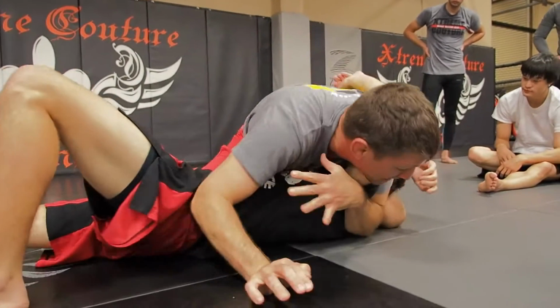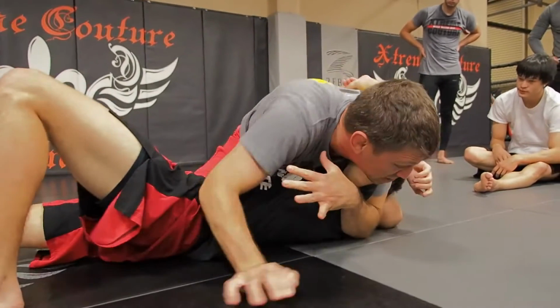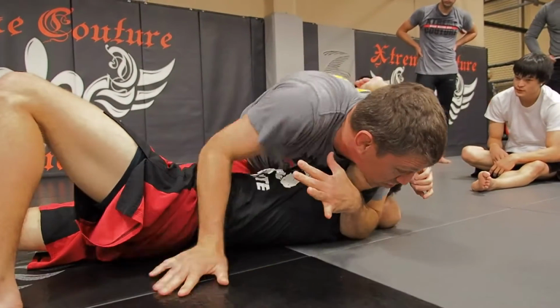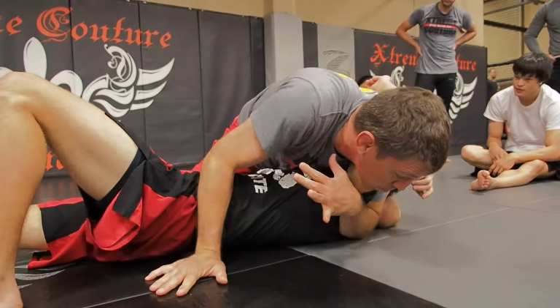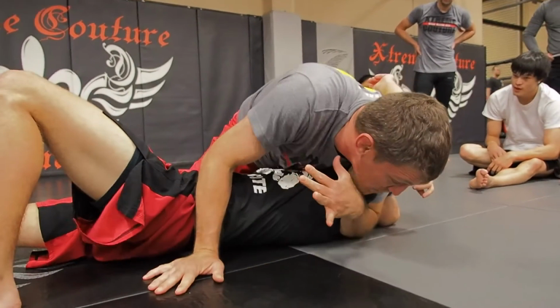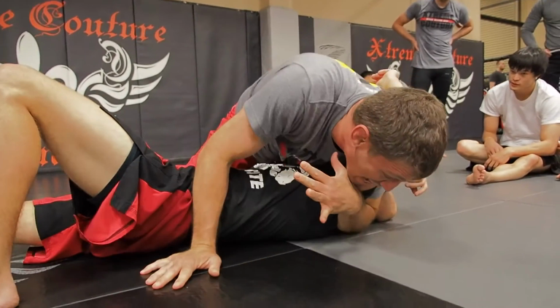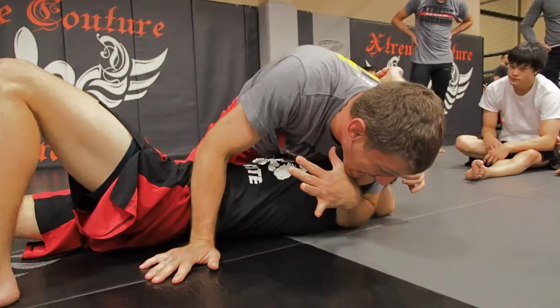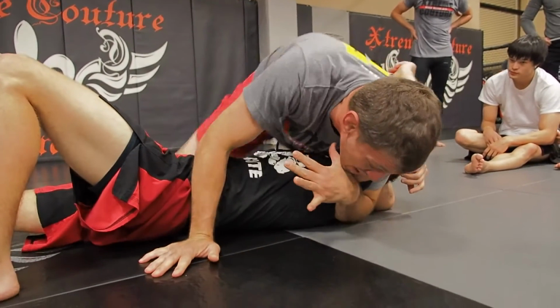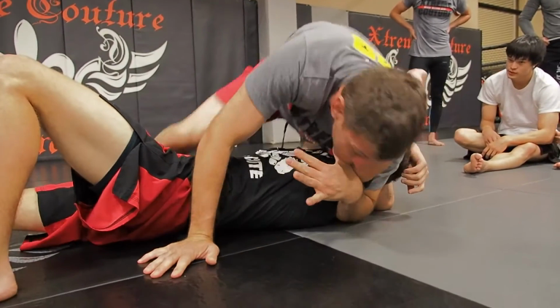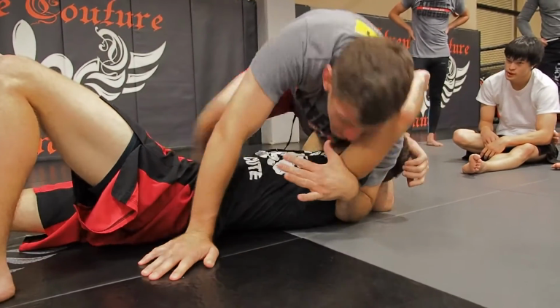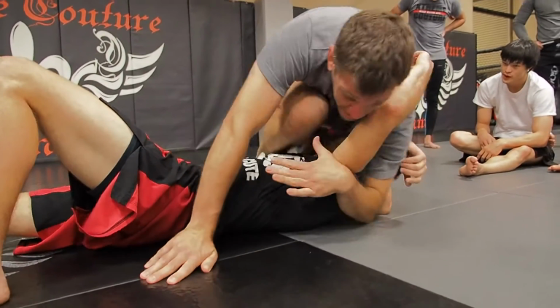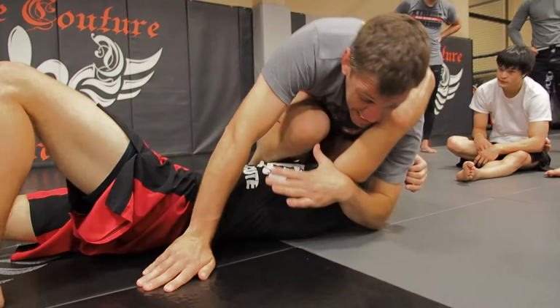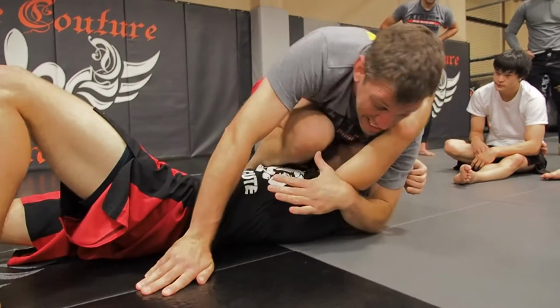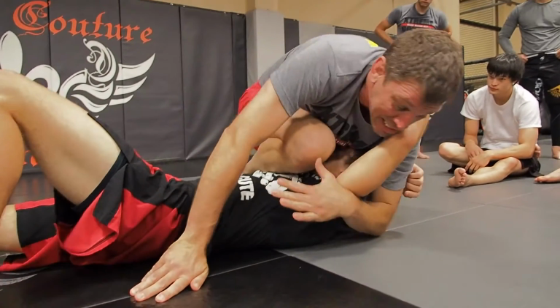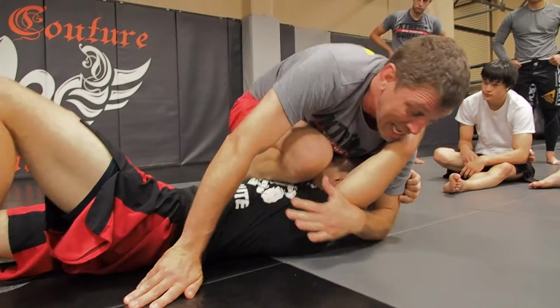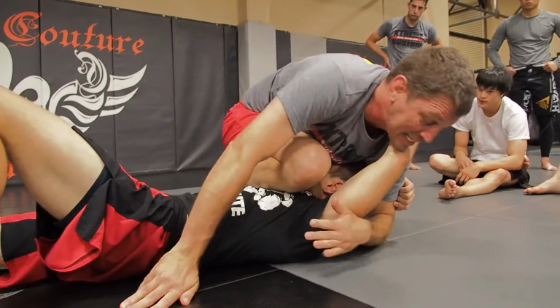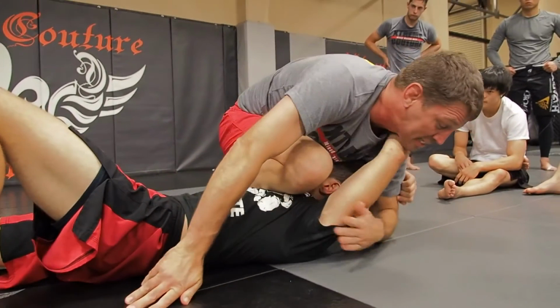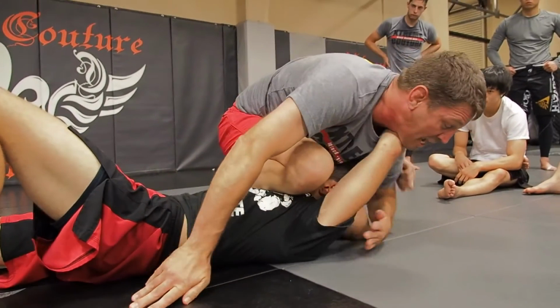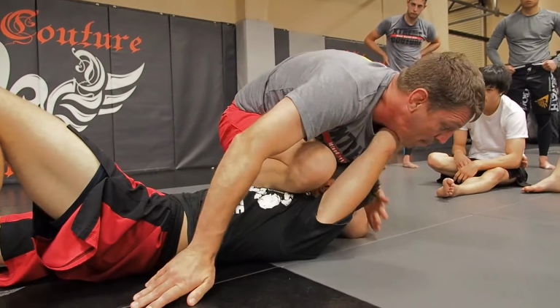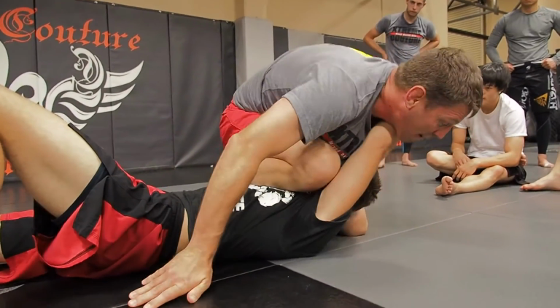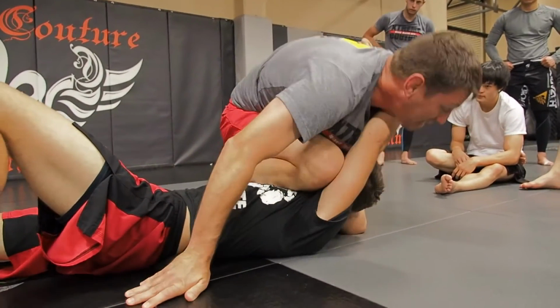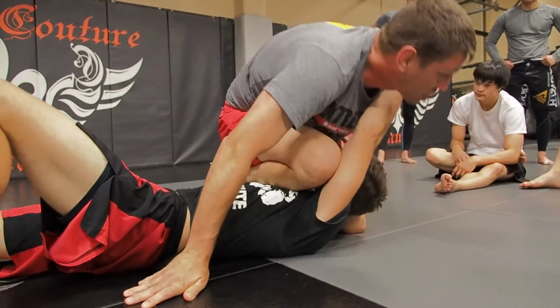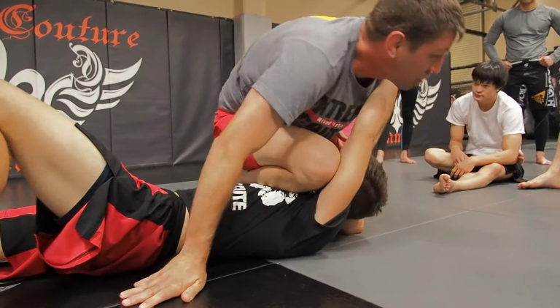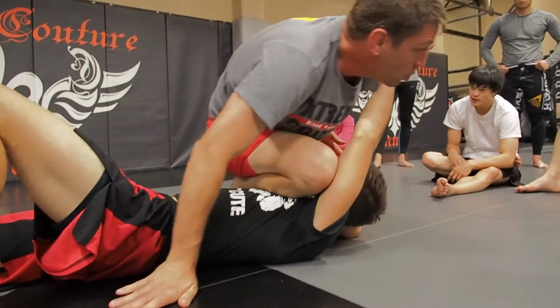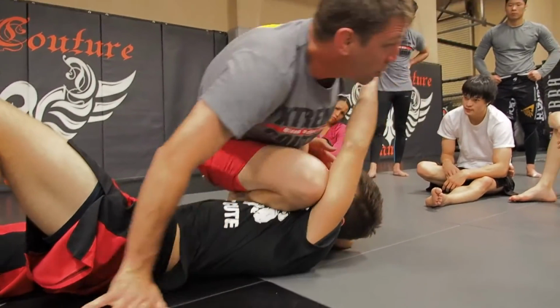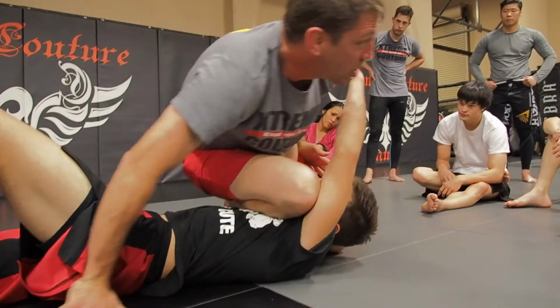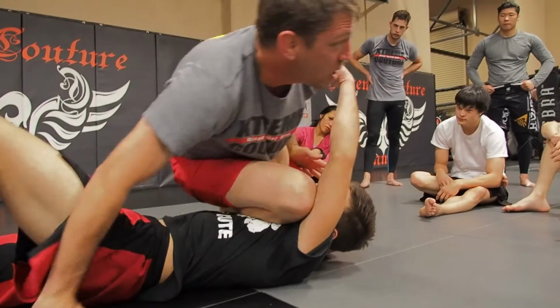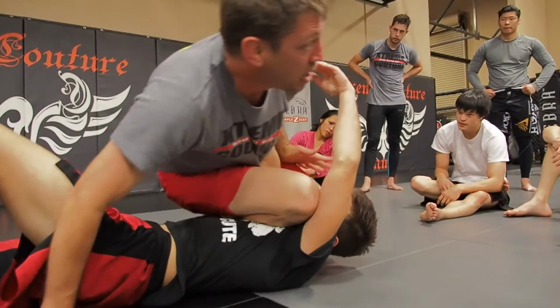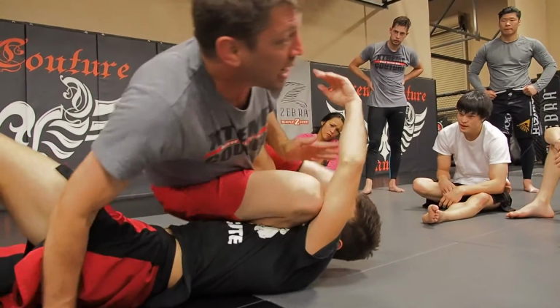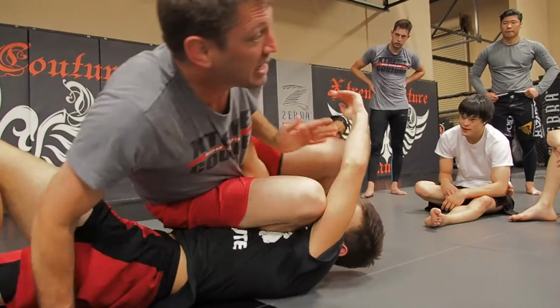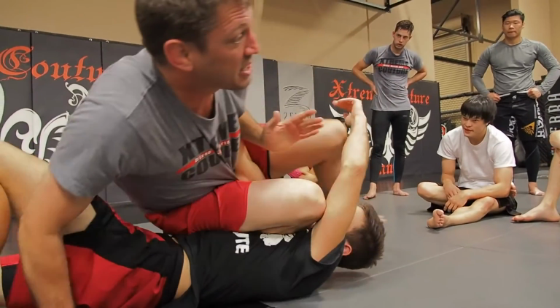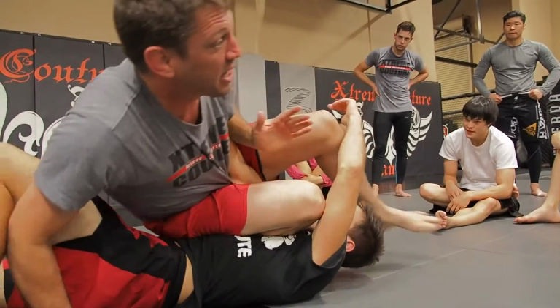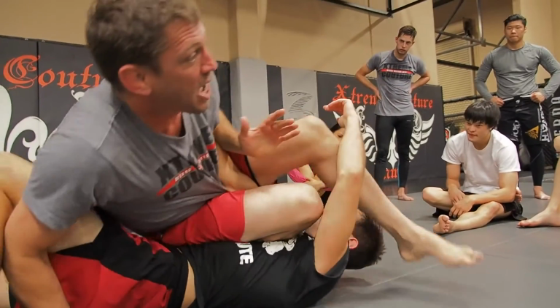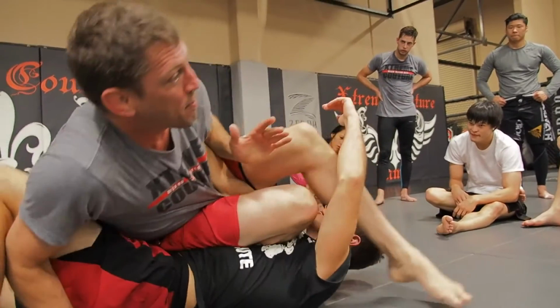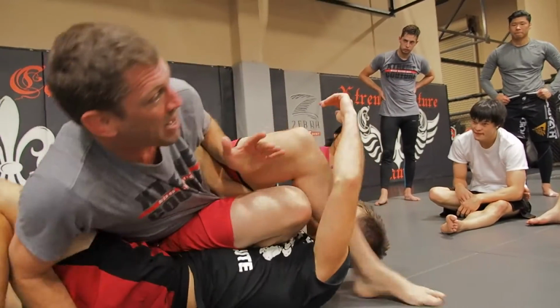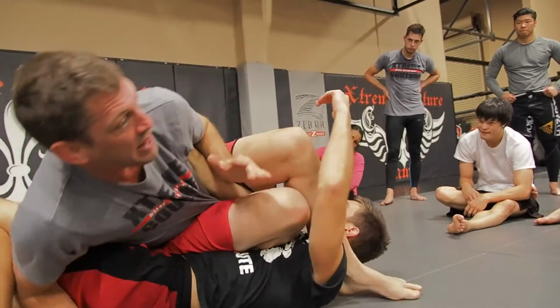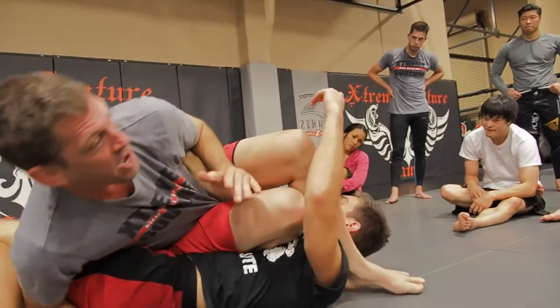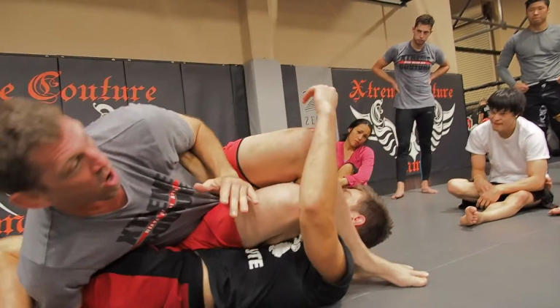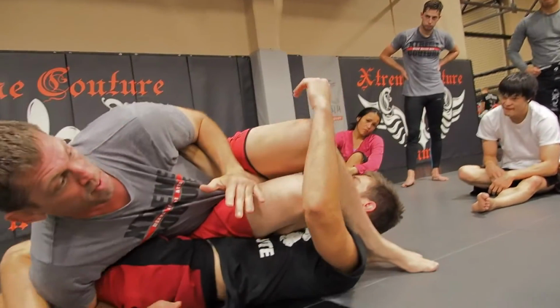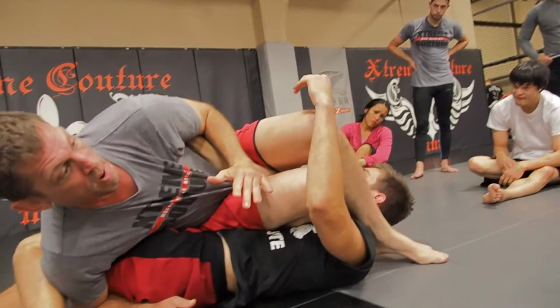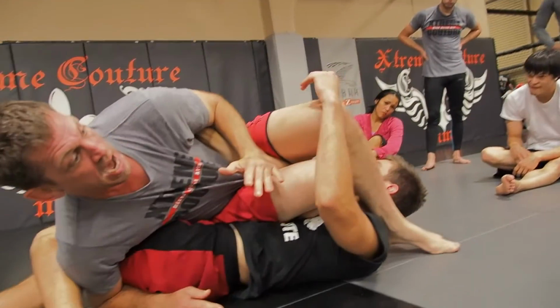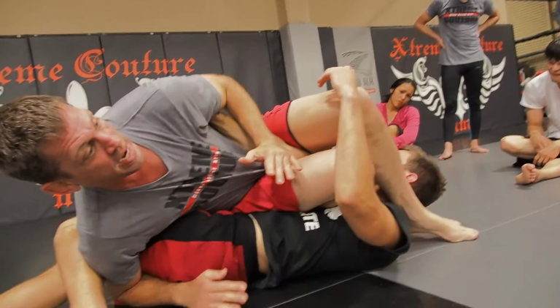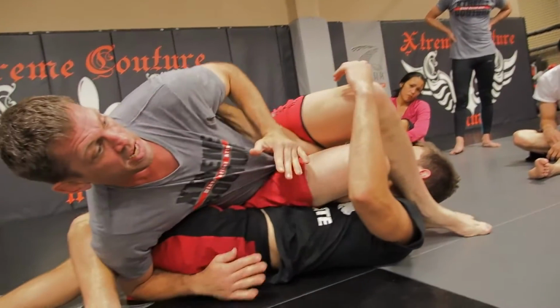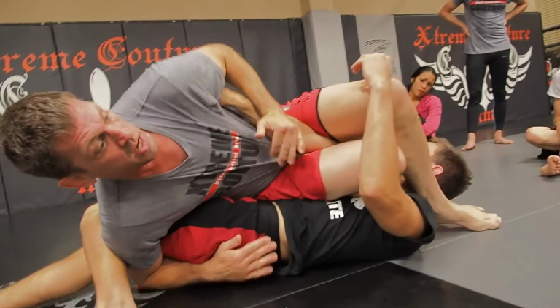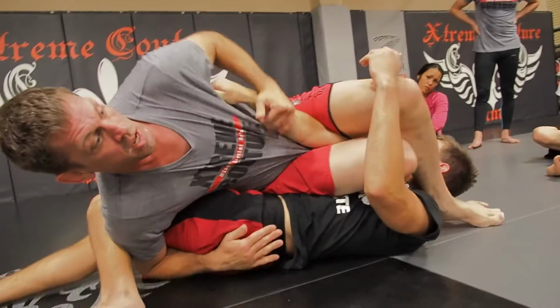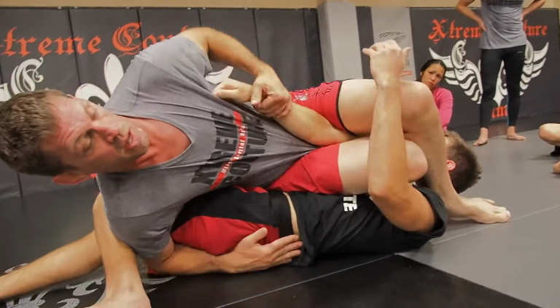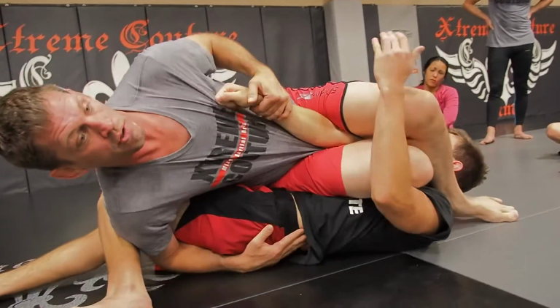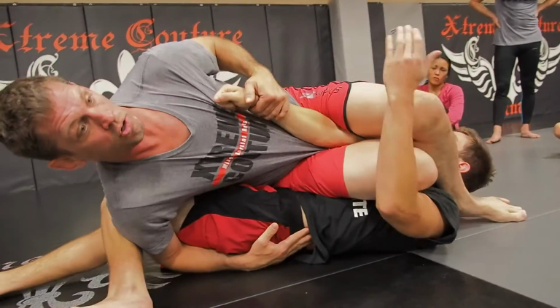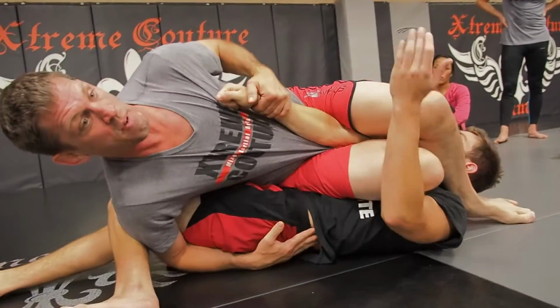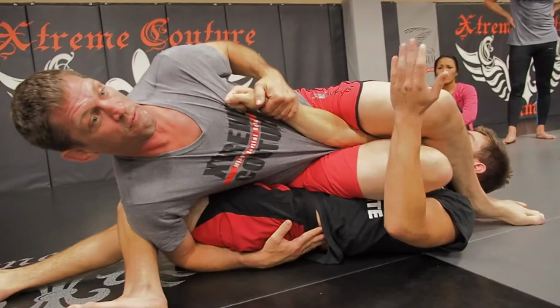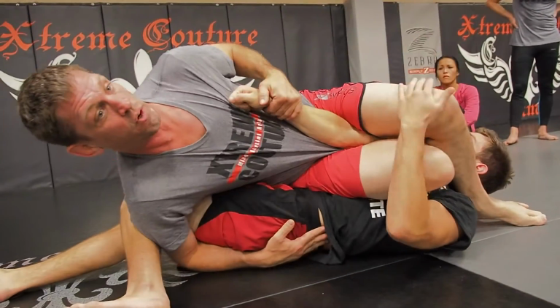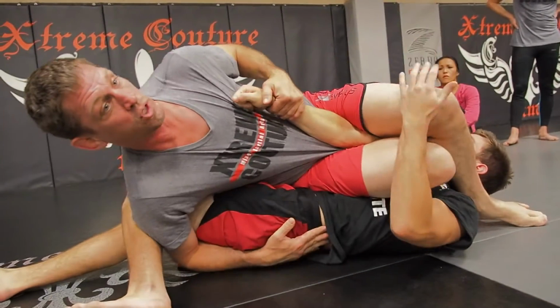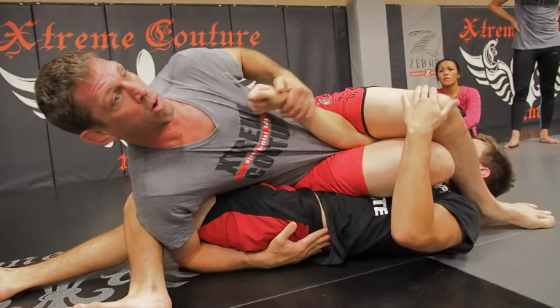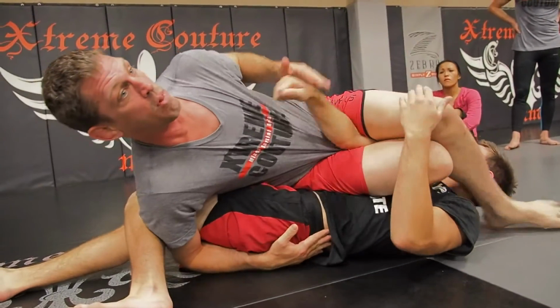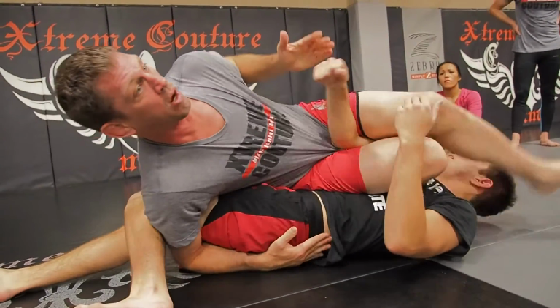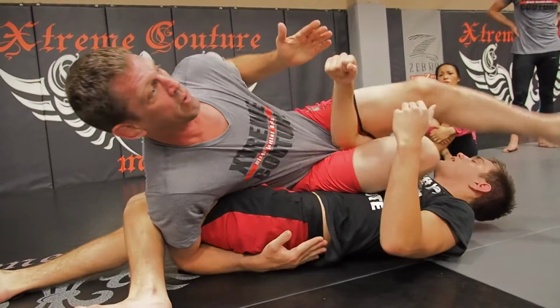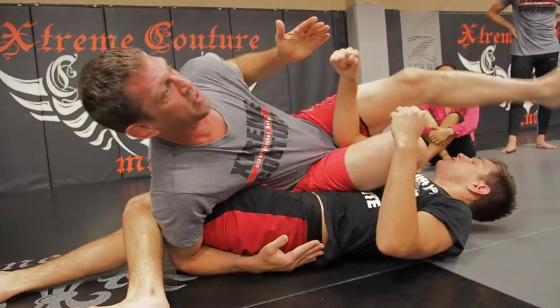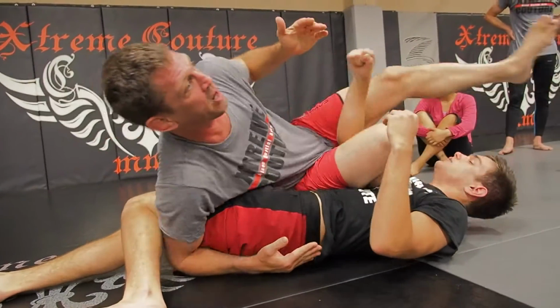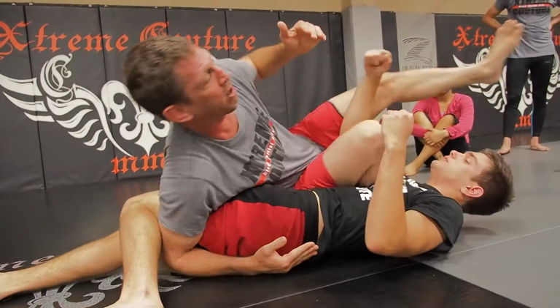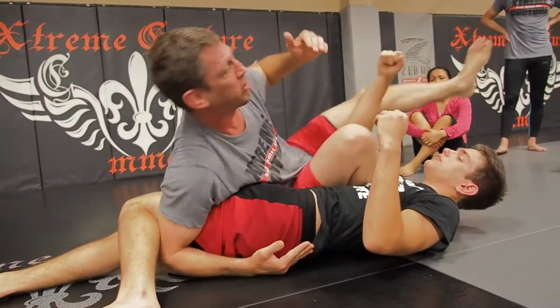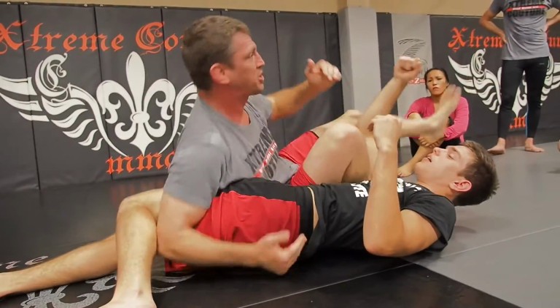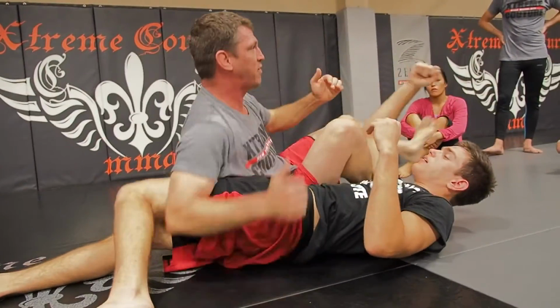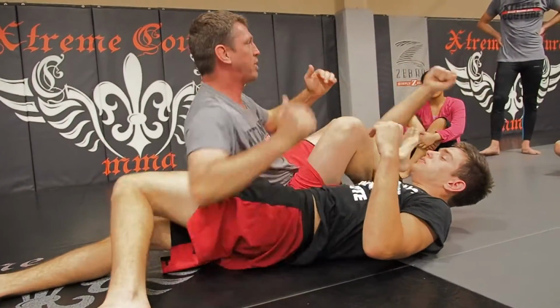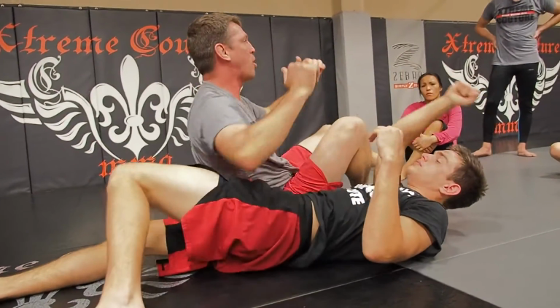I scoop that up. Knee slices up. I scoop. I sit up. I lay on the body. There's my first arm lock right there.